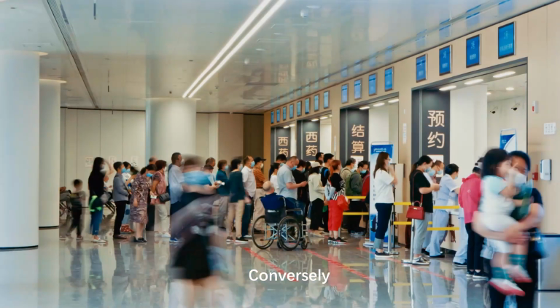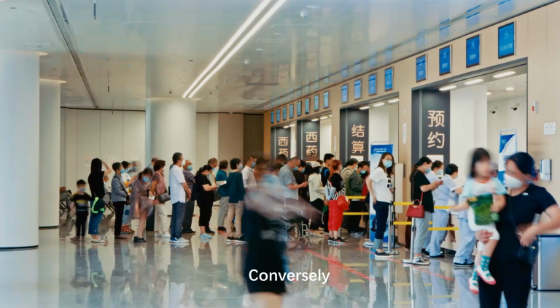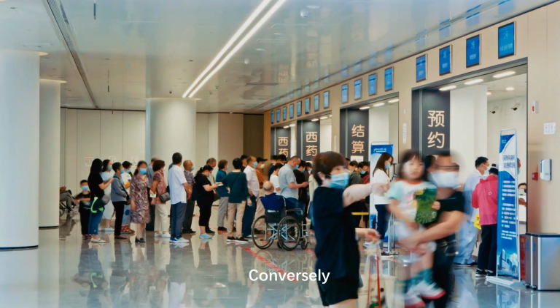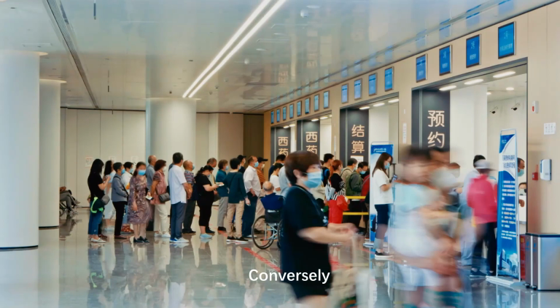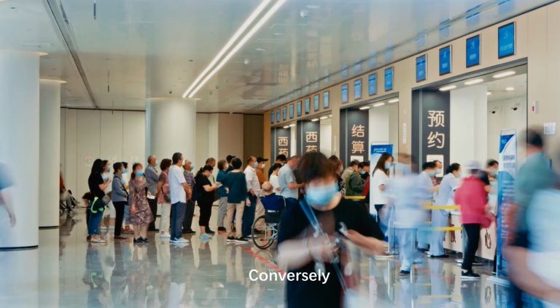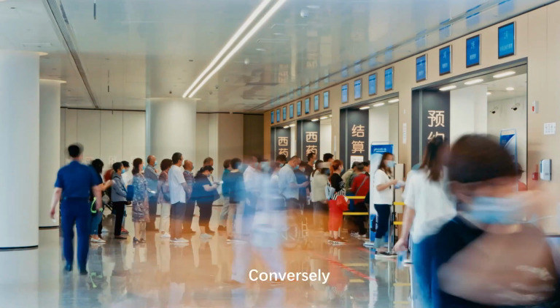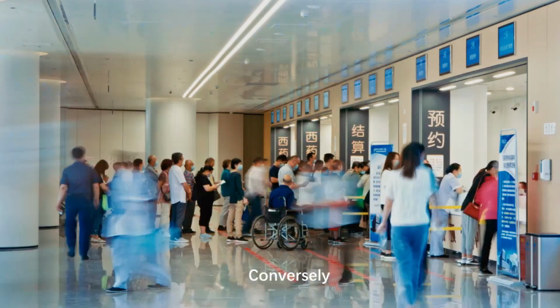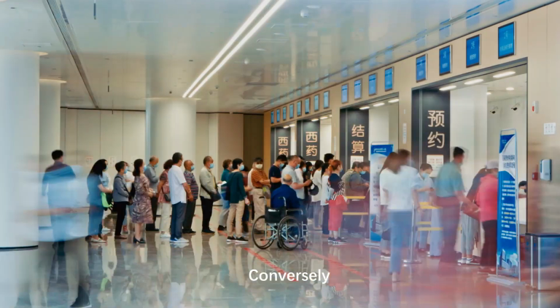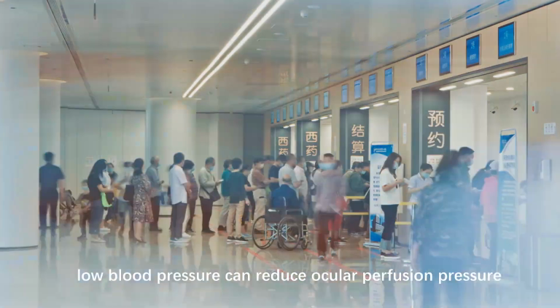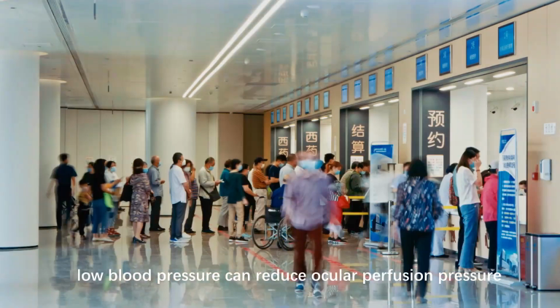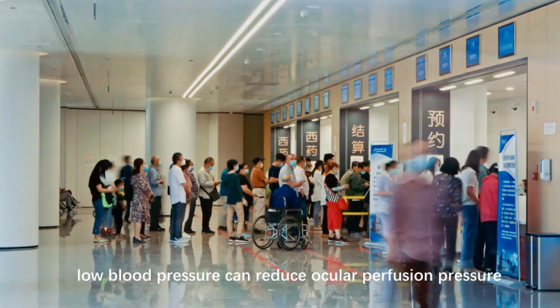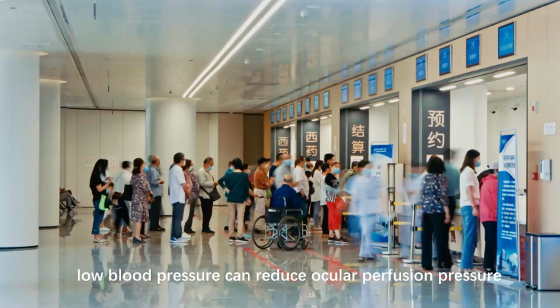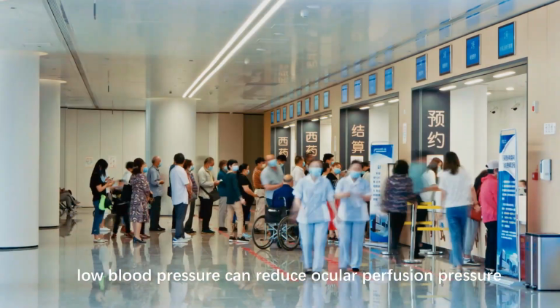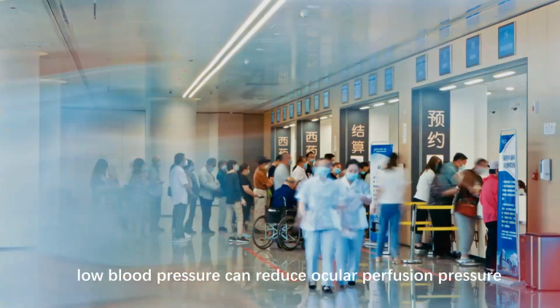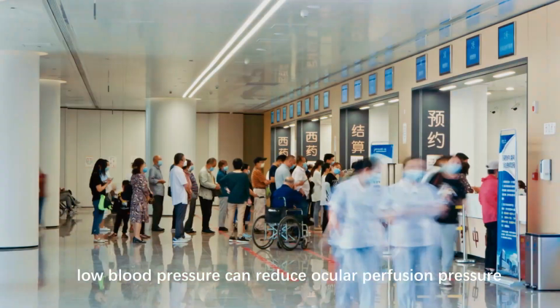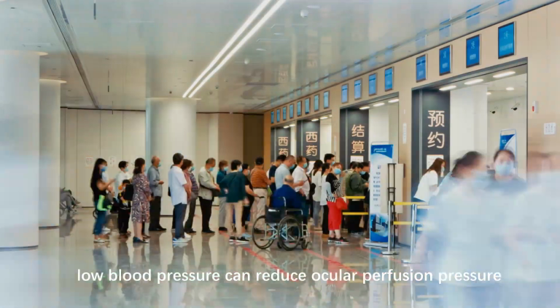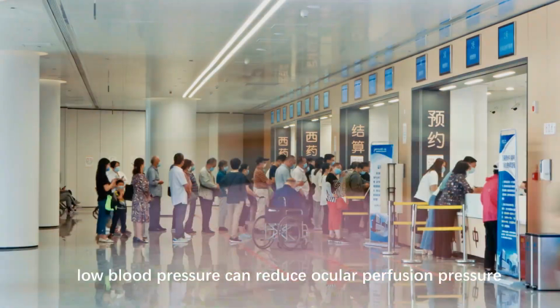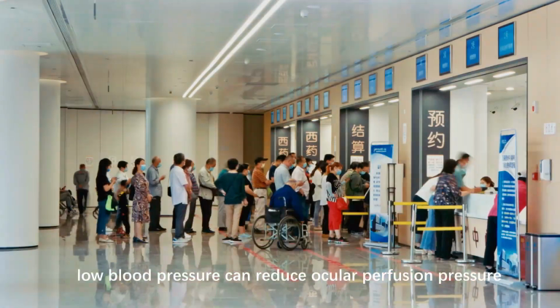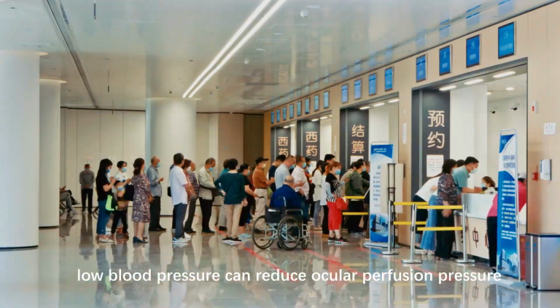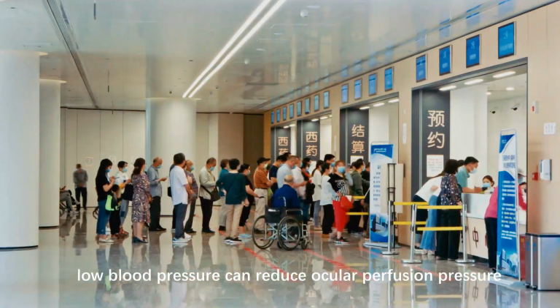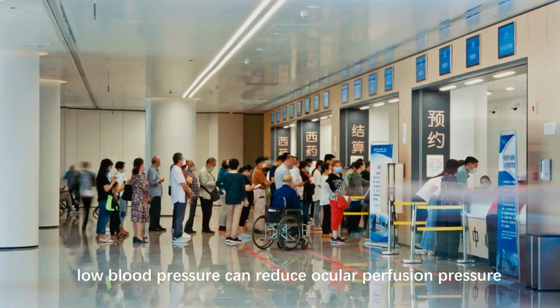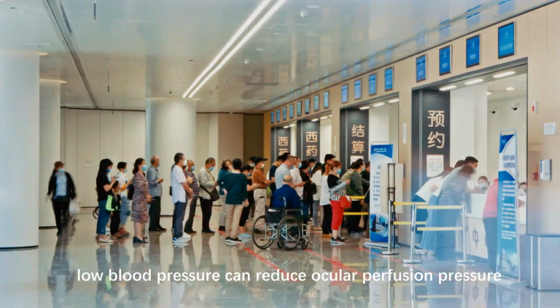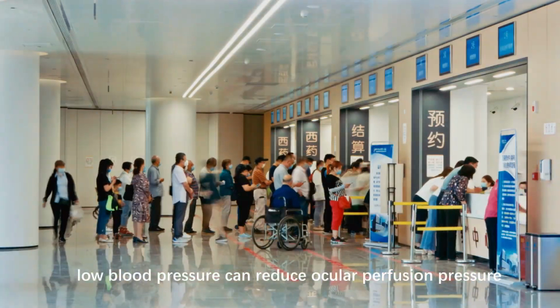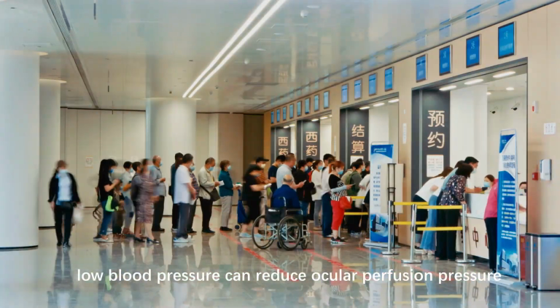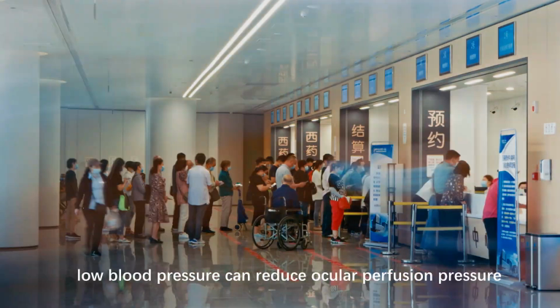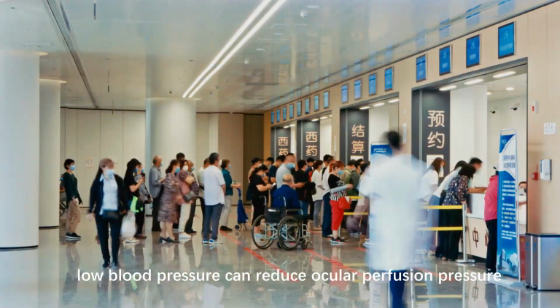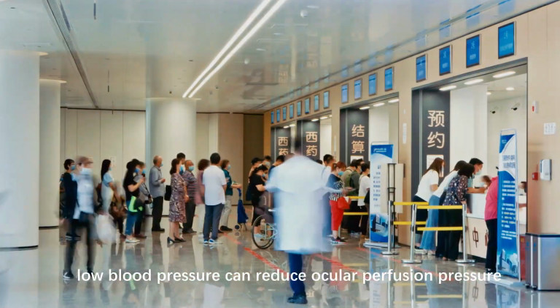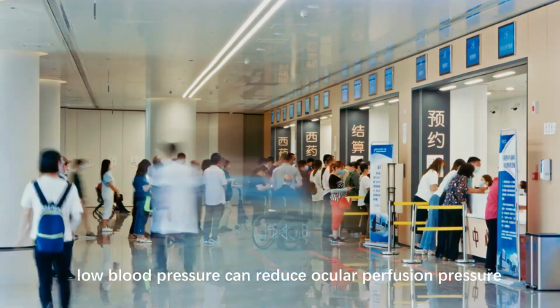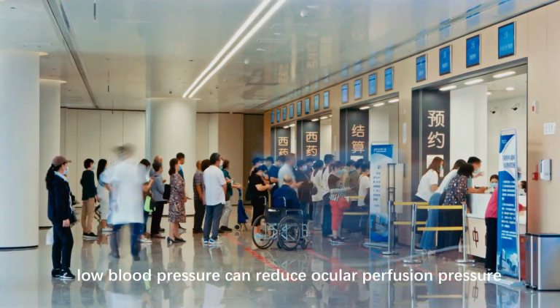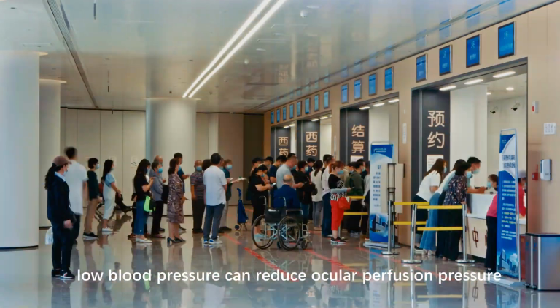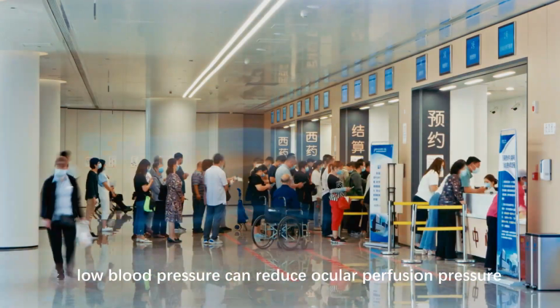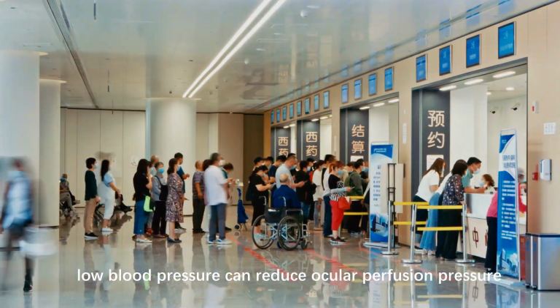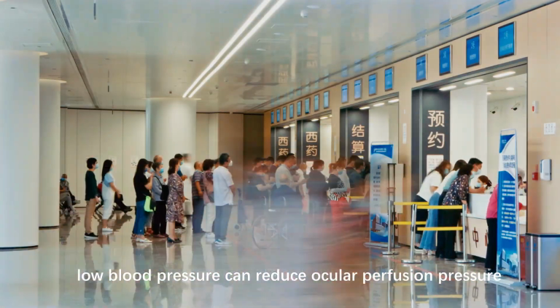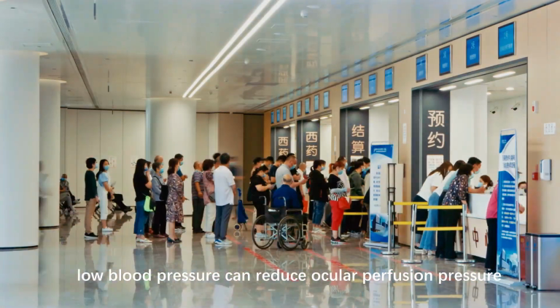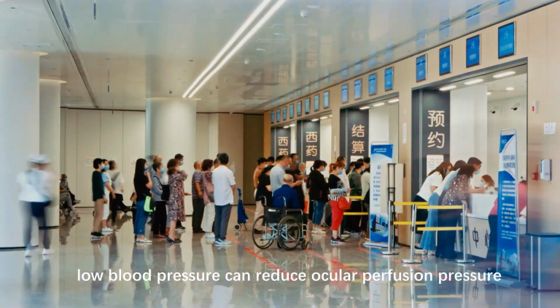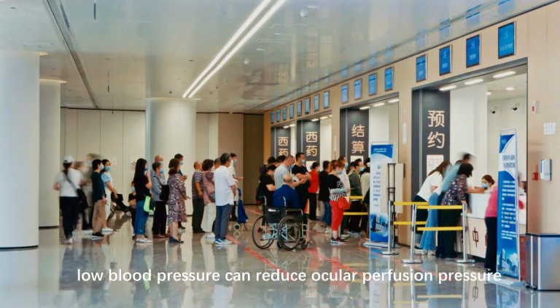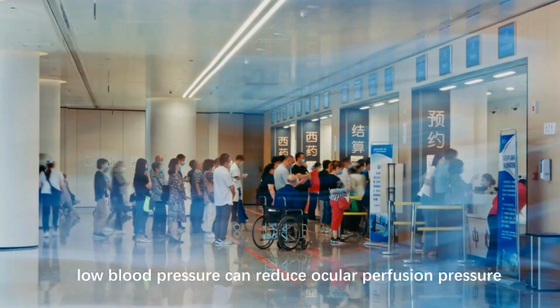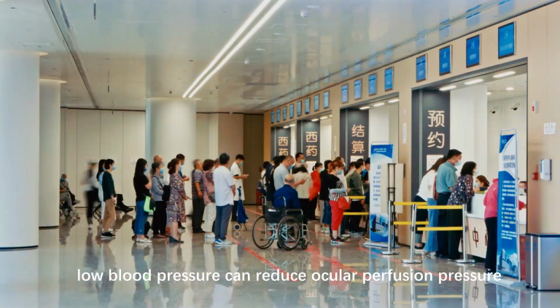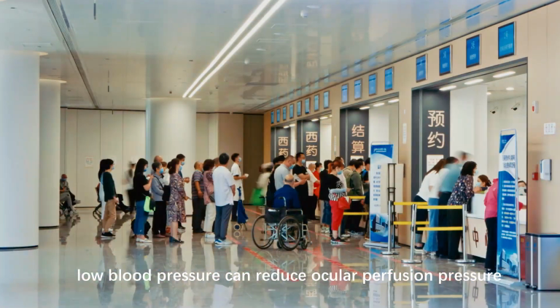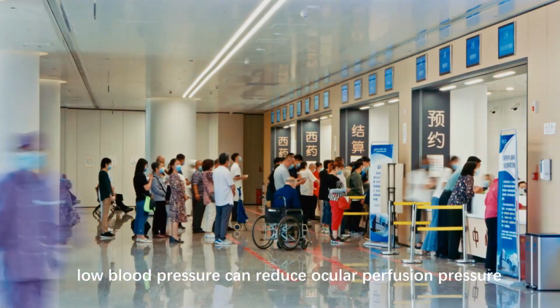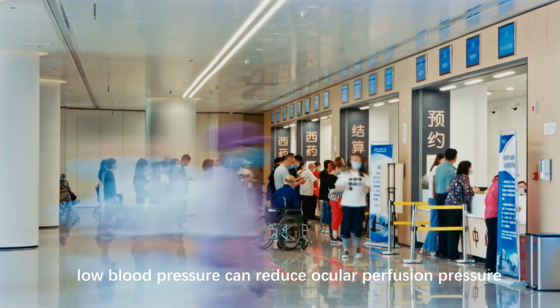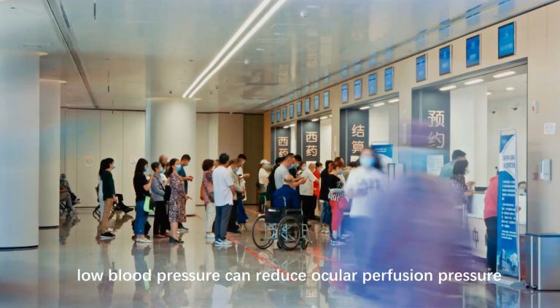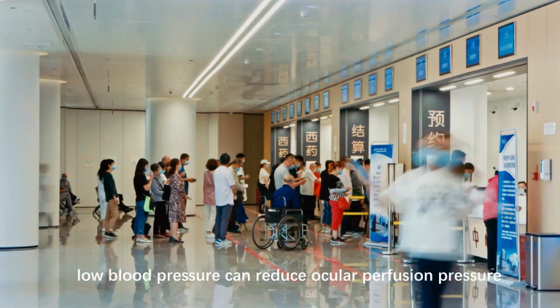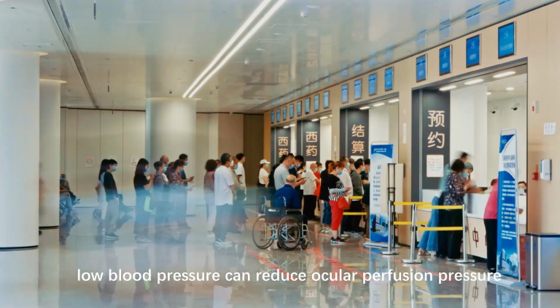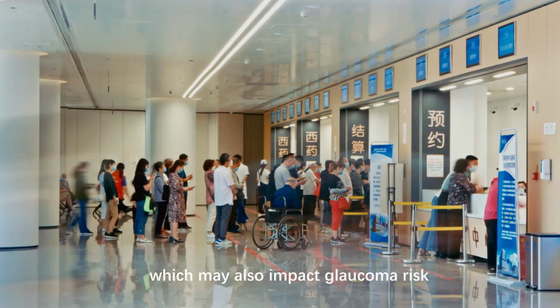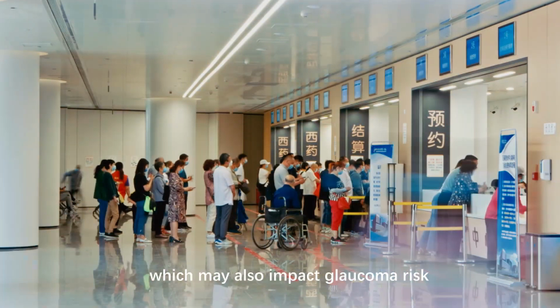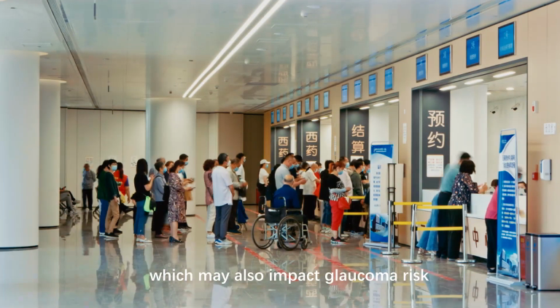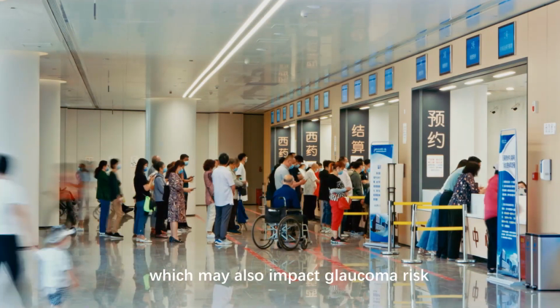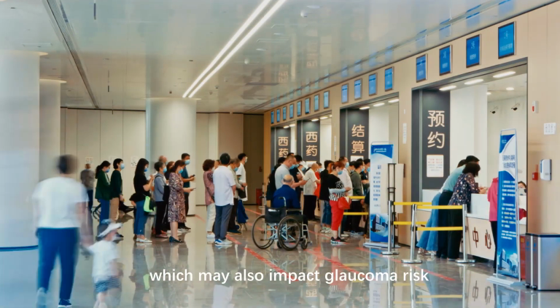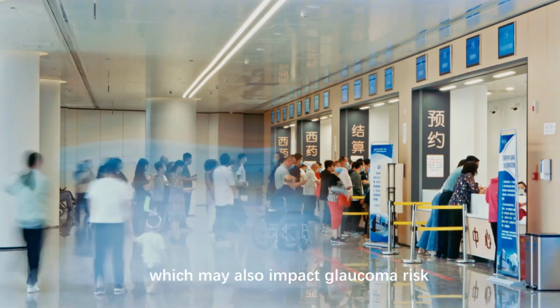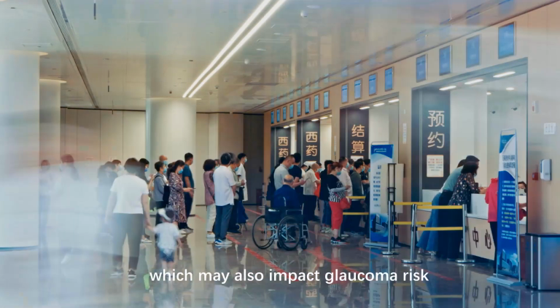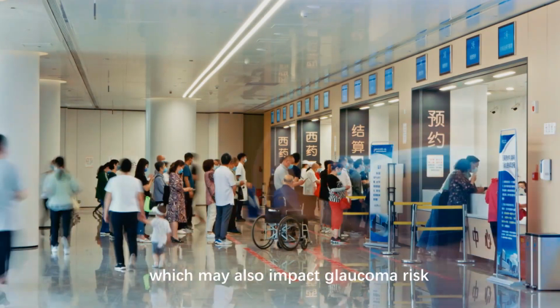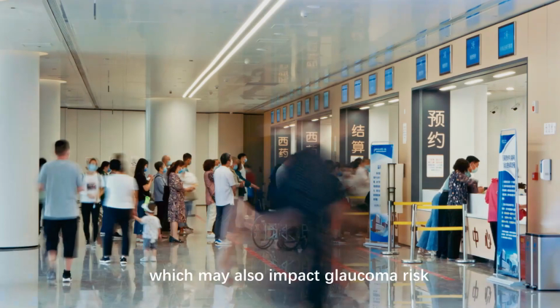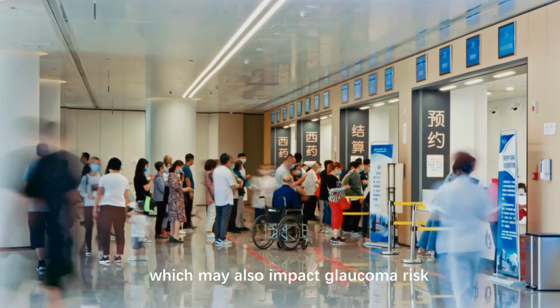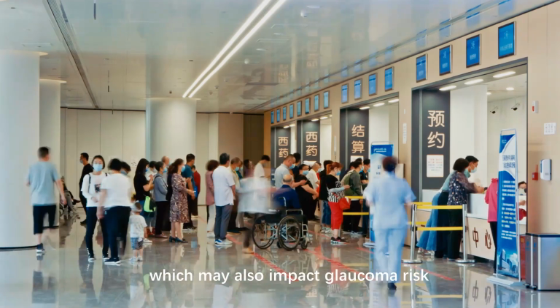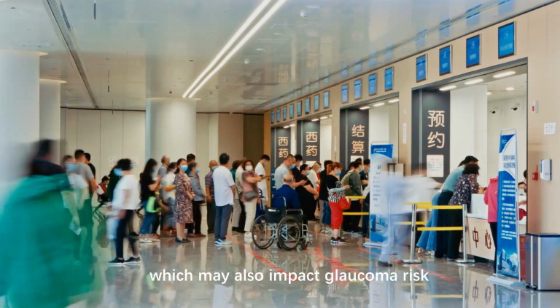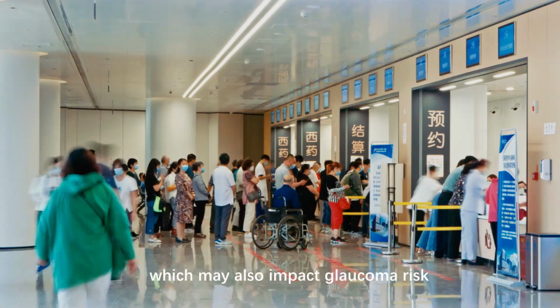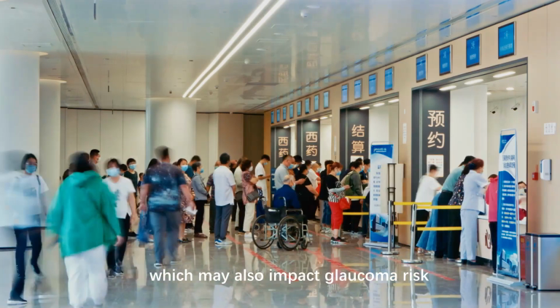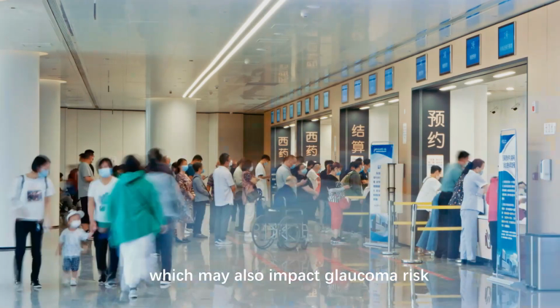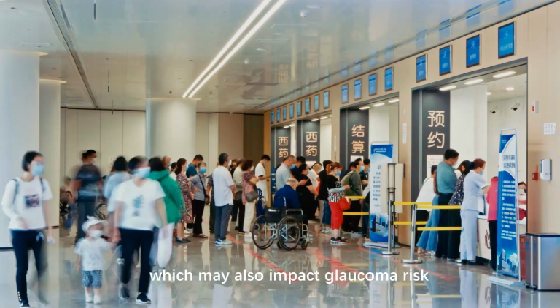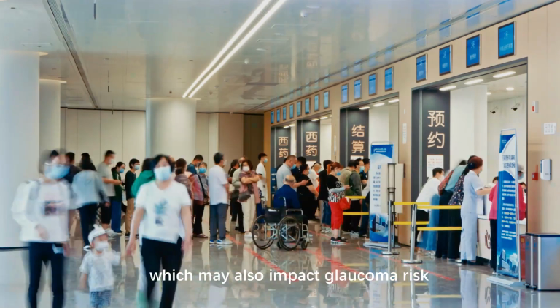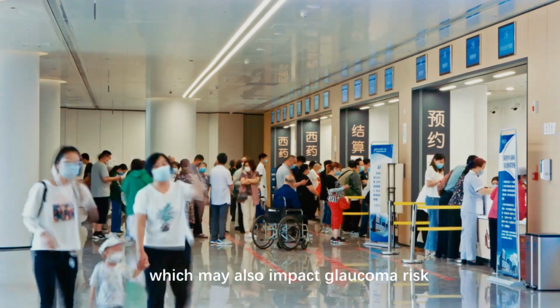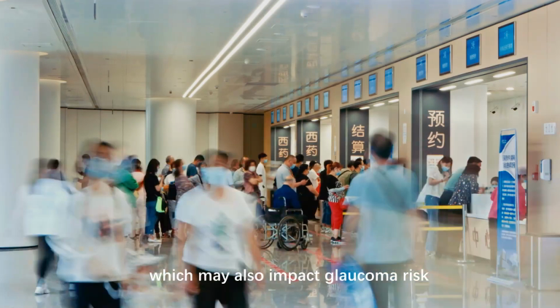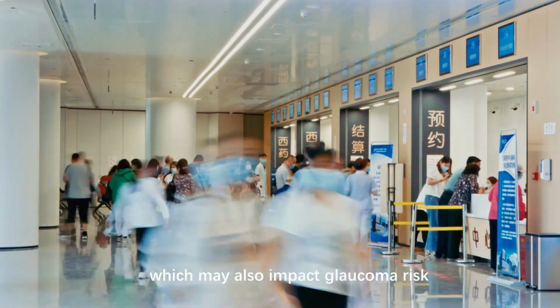Conversely, low blood pressure can reduce ocular perfusion pressure, which may also impact glaucoma risk.